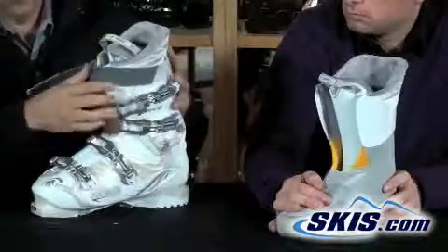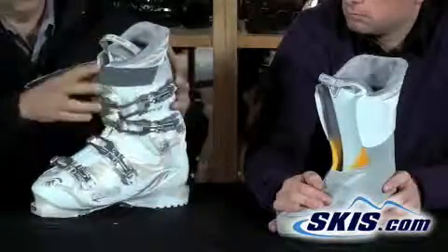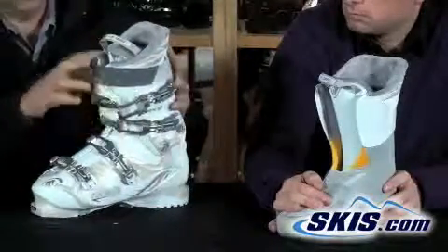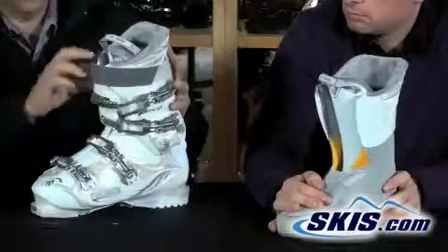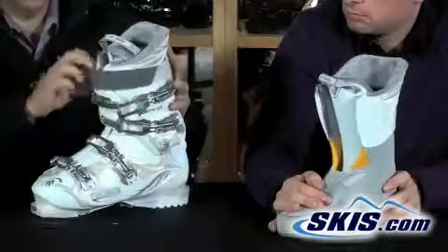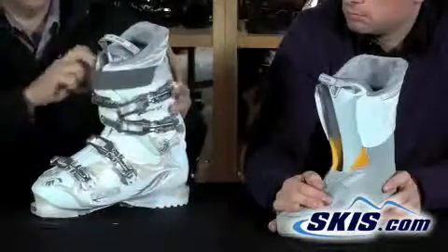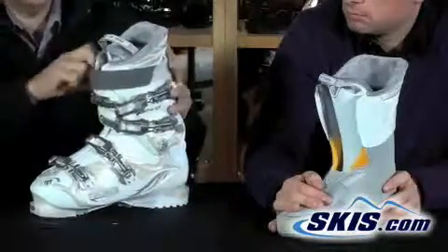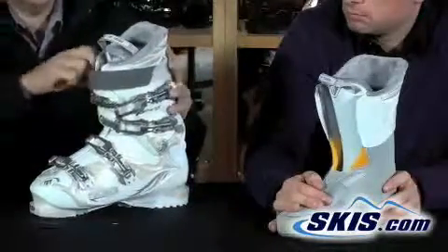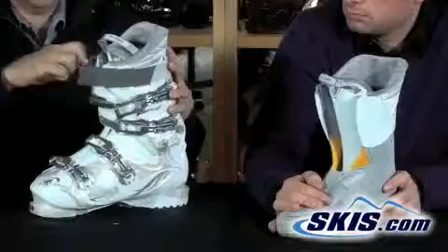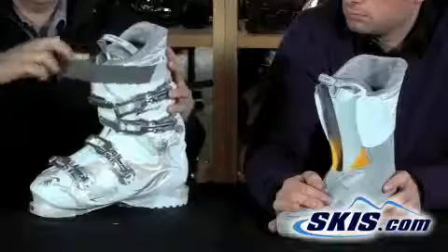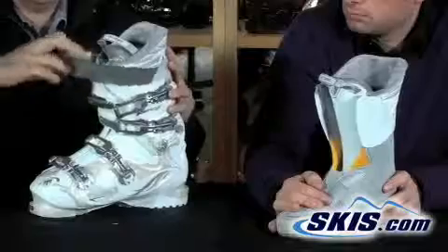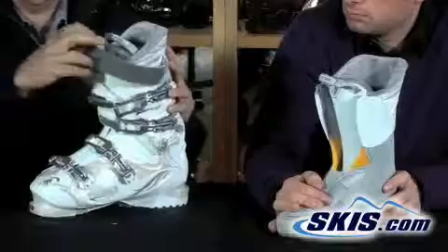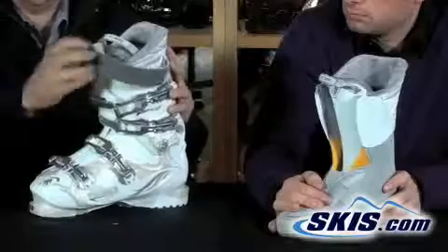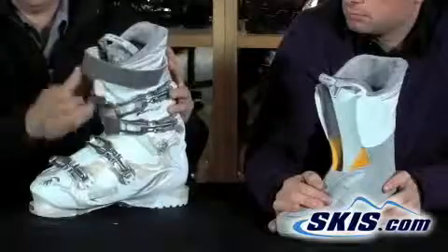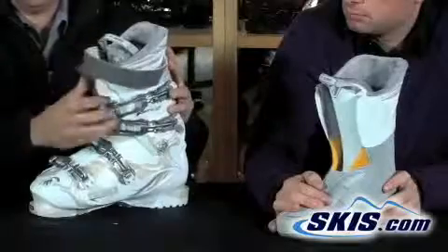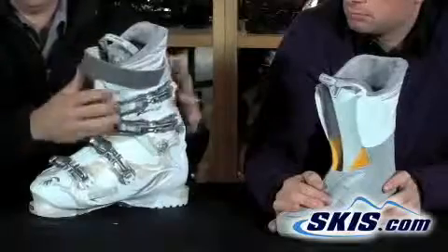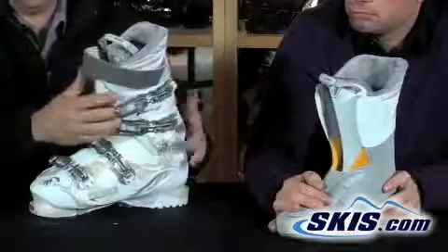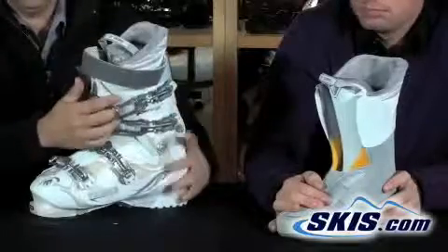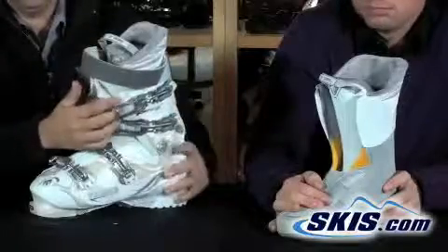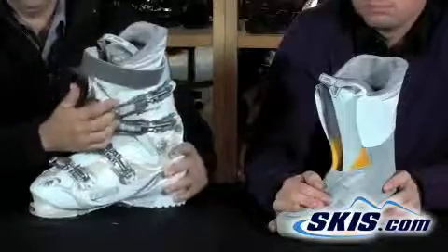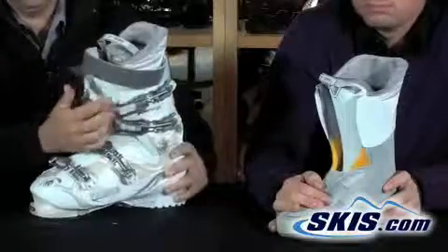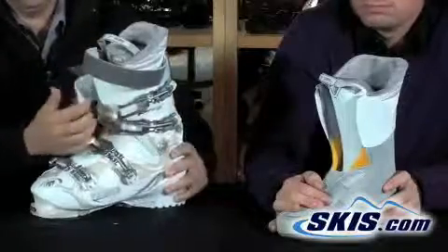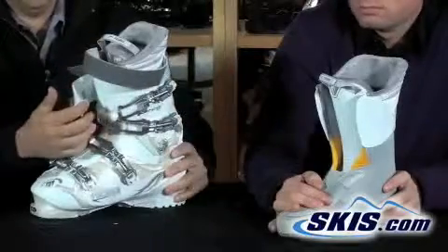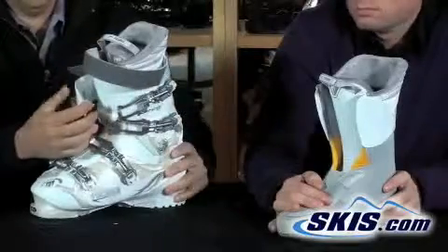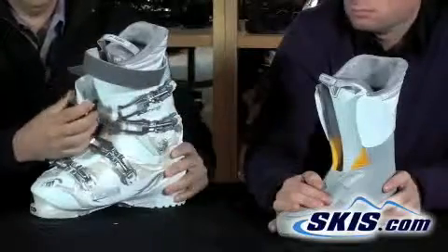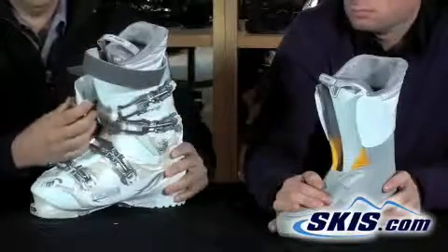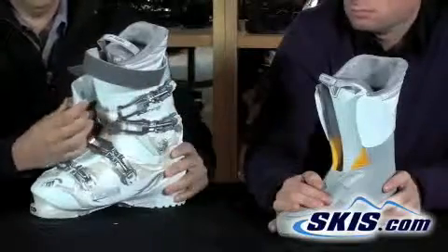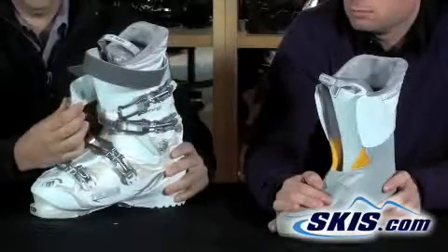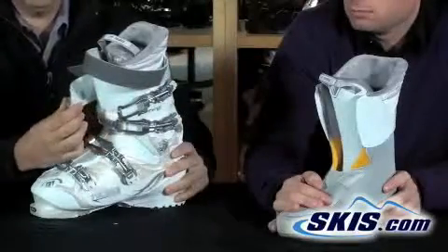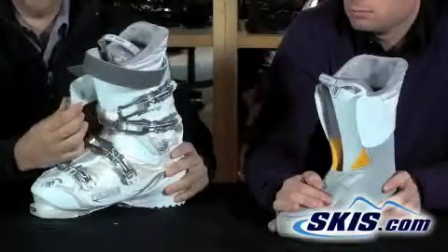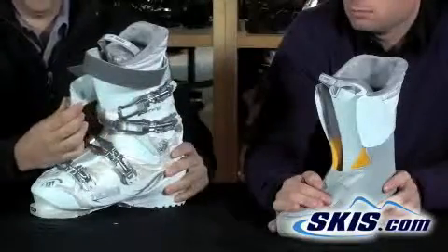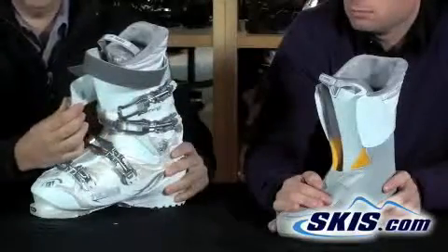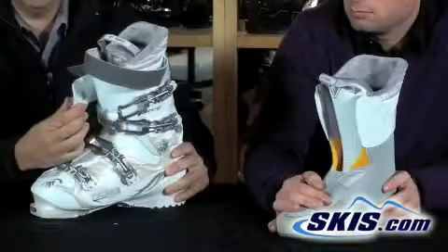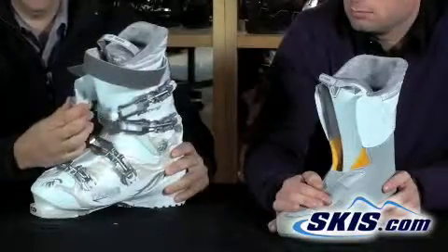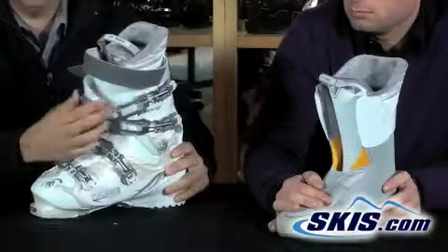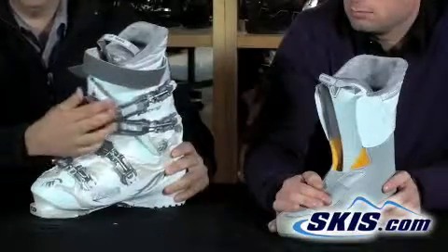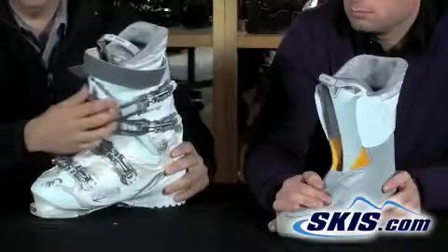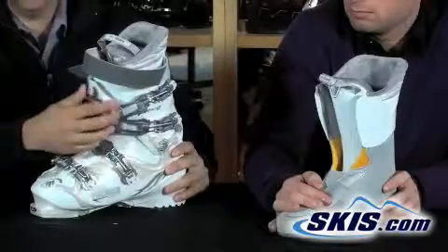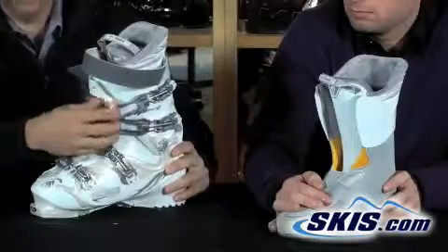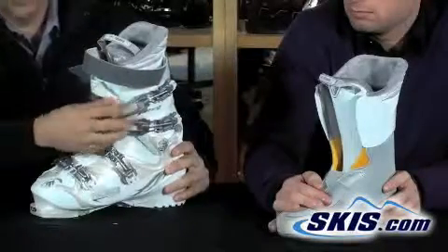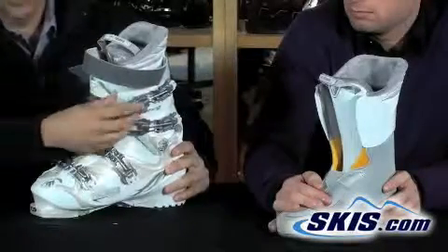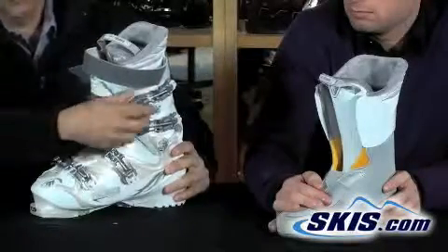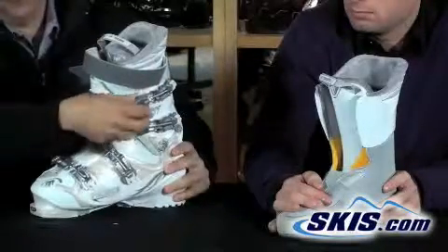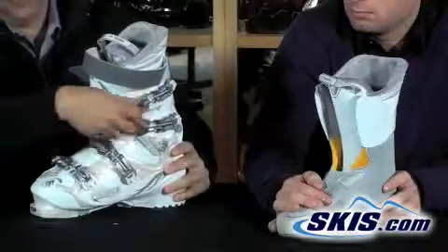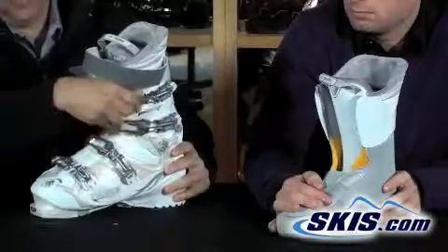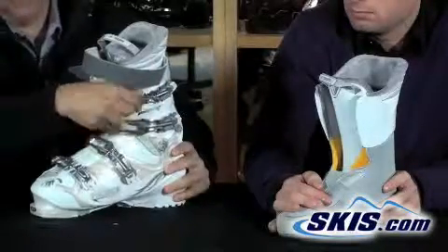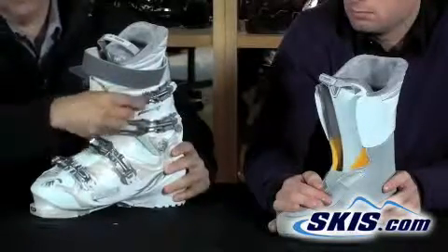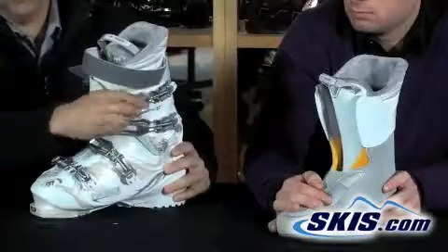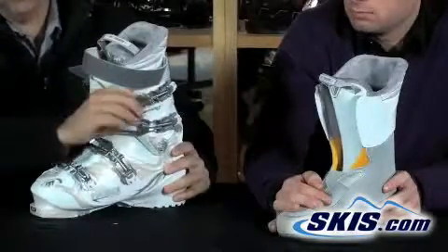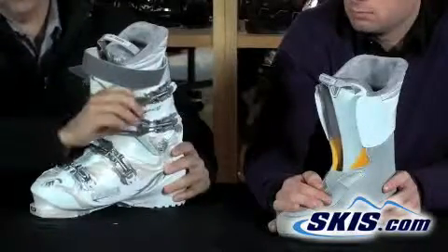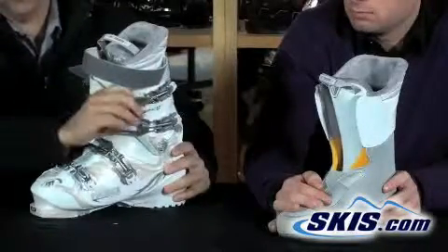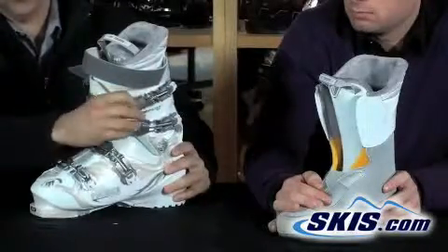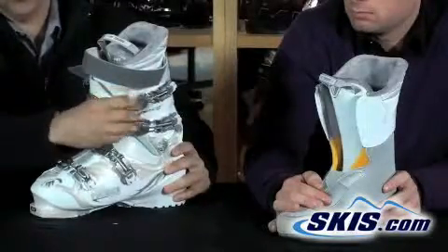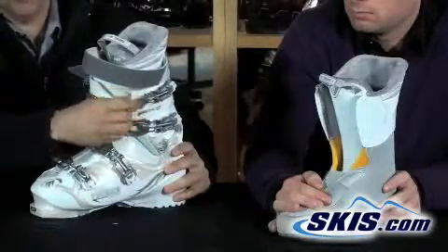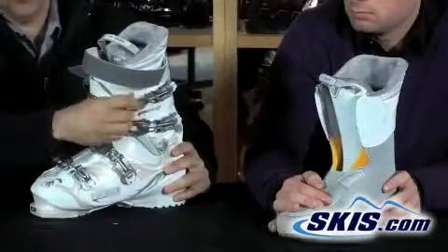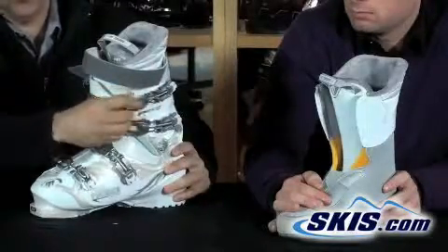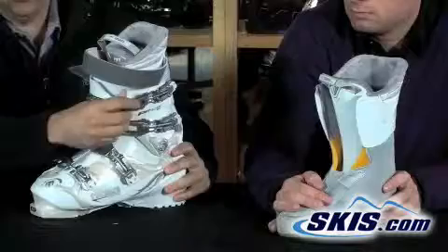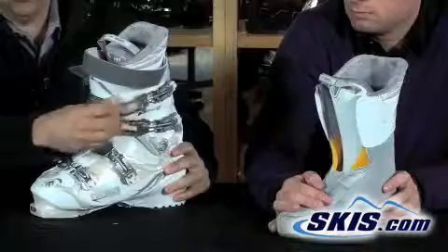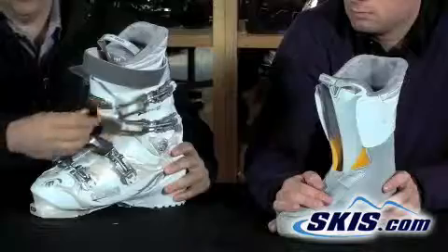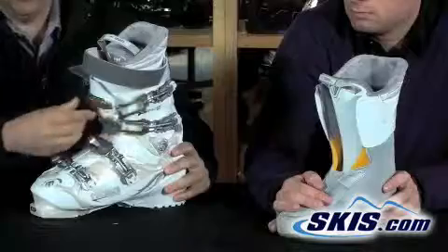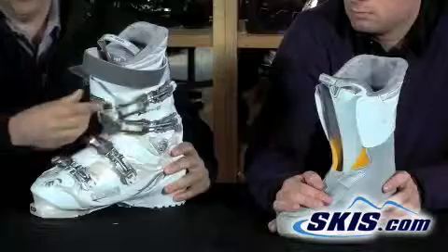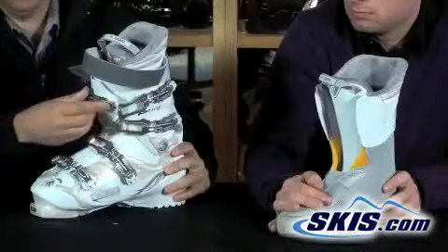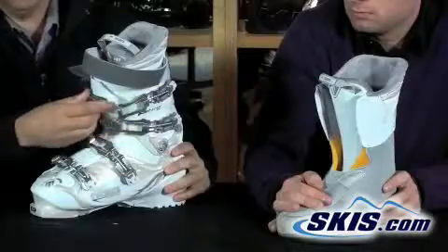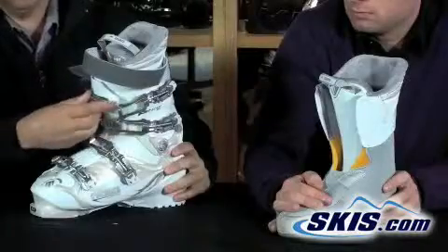There are lots of adjustments for women who have wider ankles. First, you have the micro-adjustable buckle as mentioned.